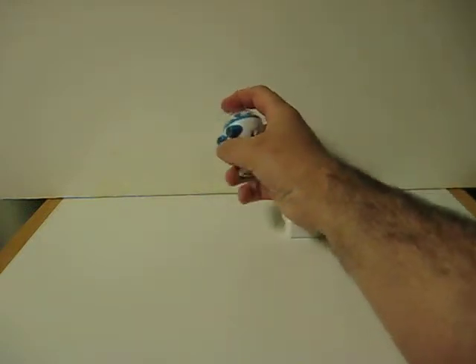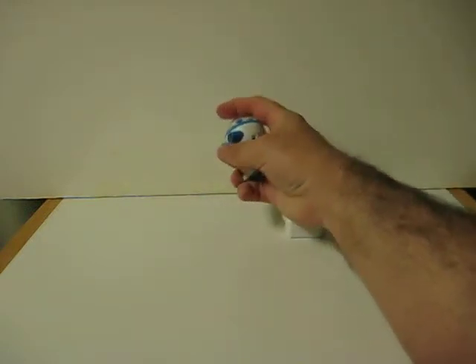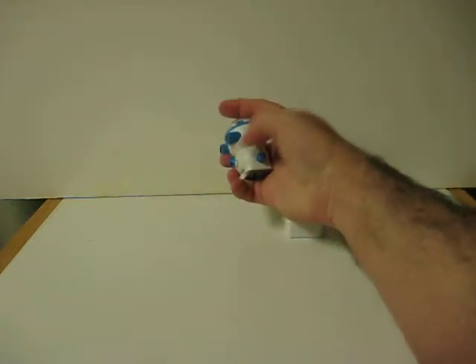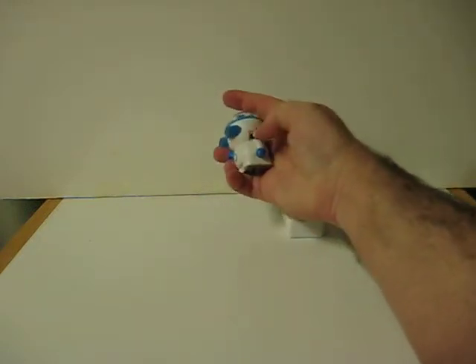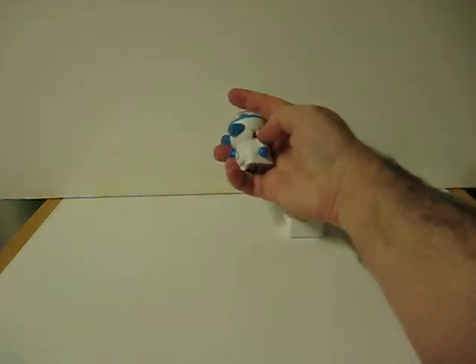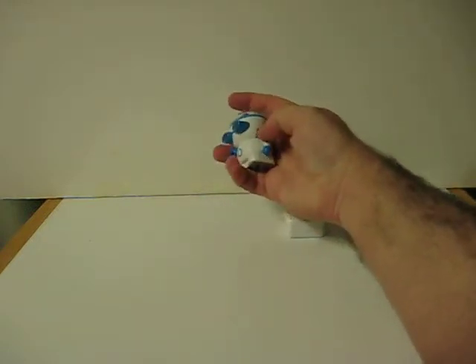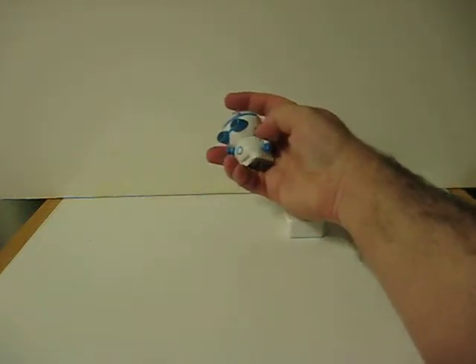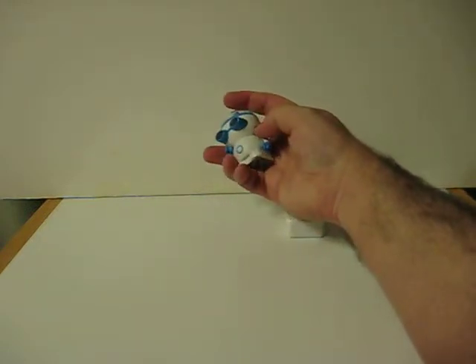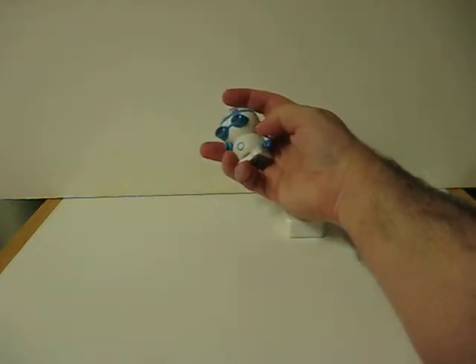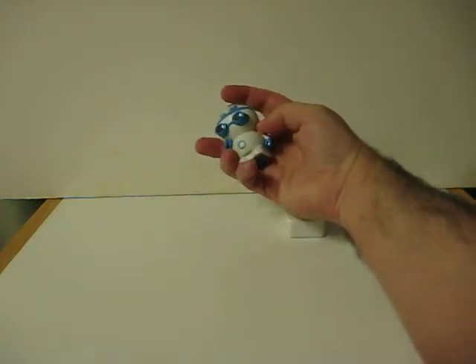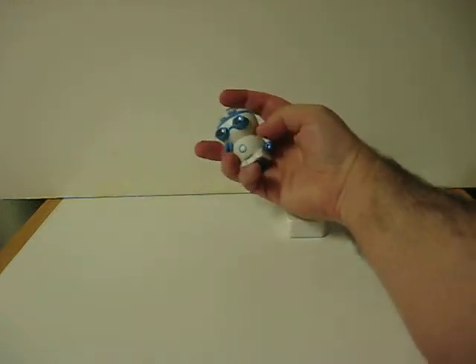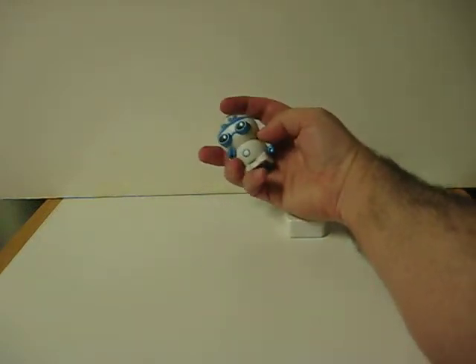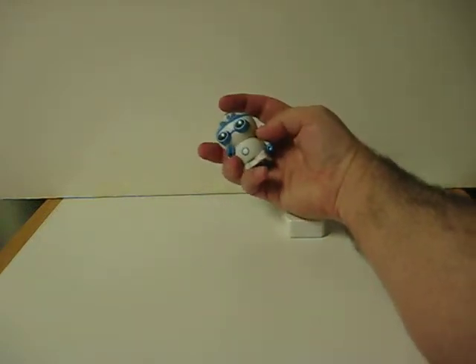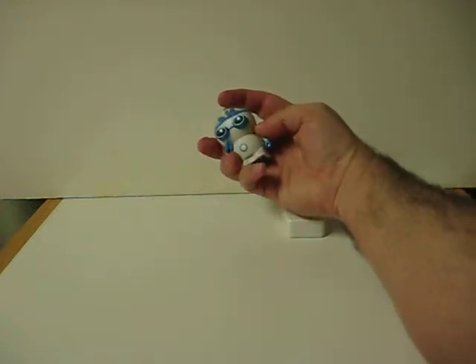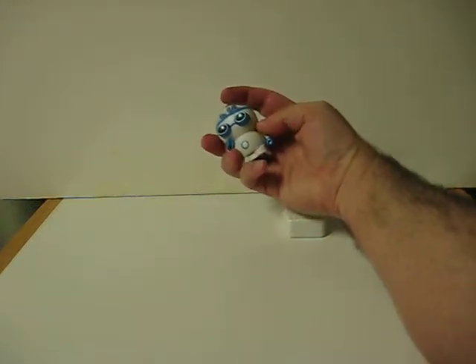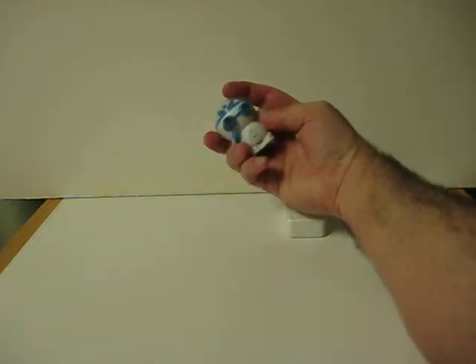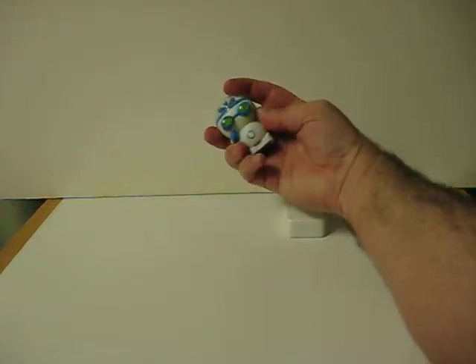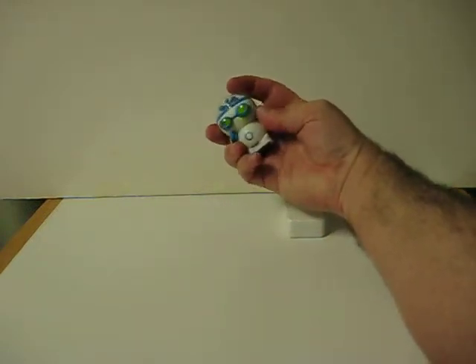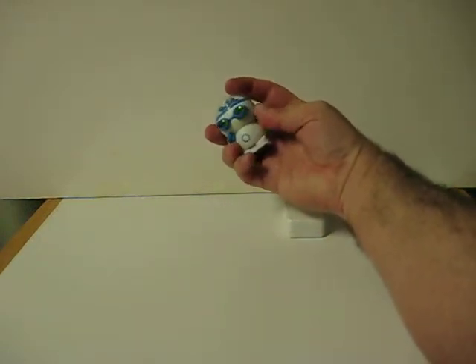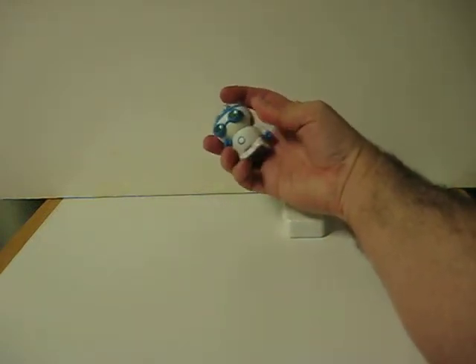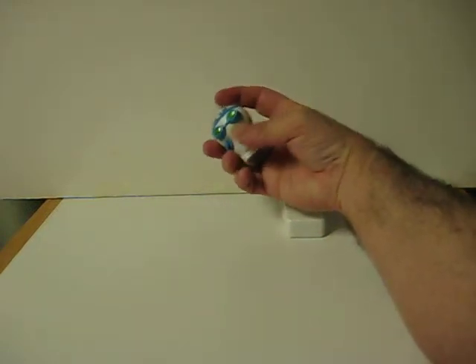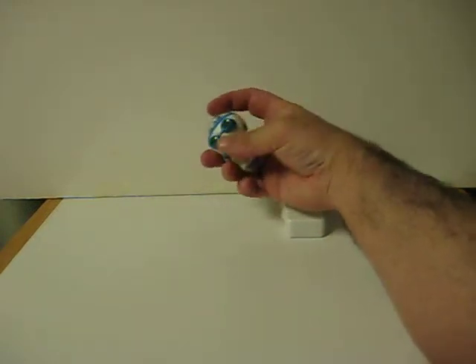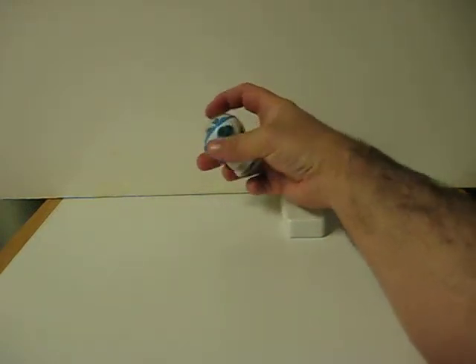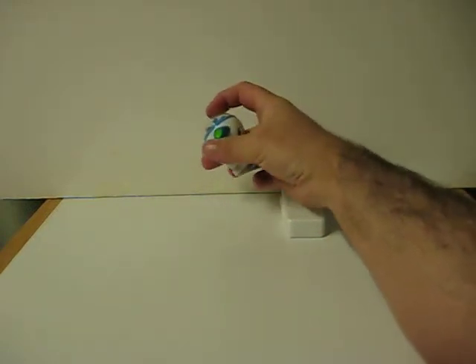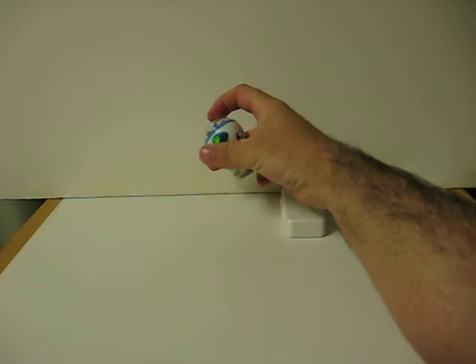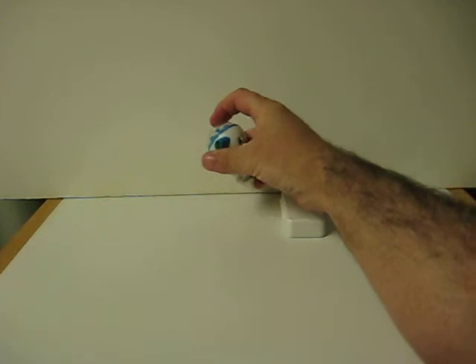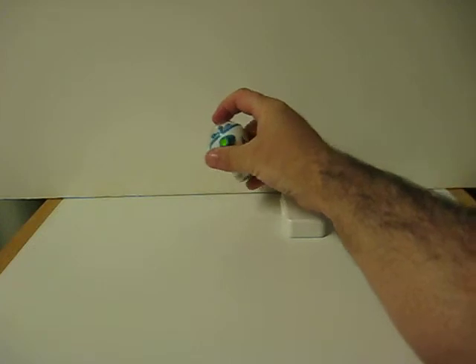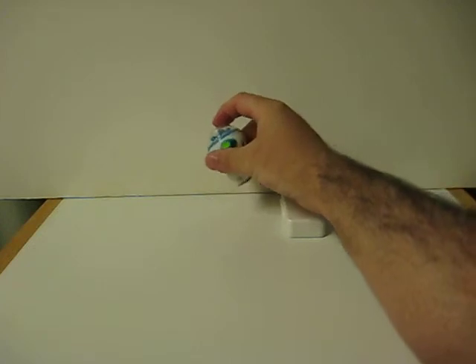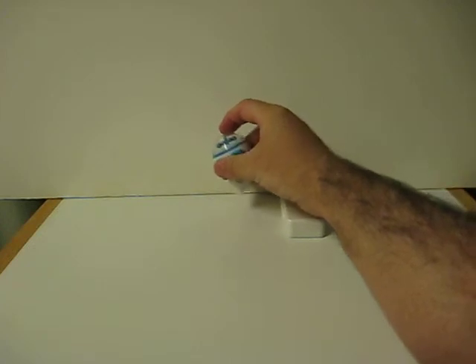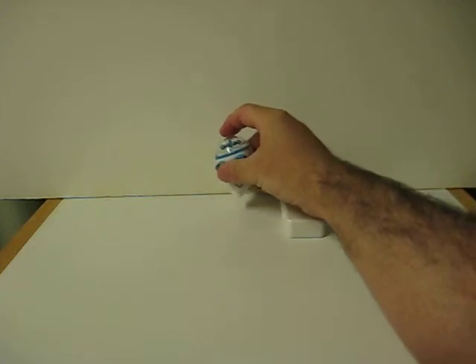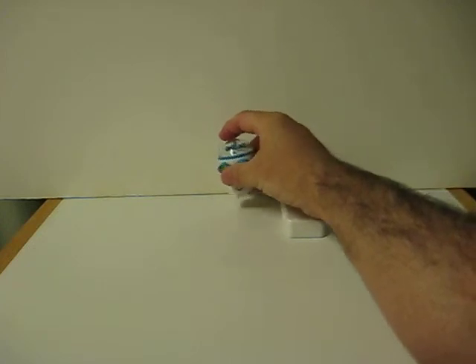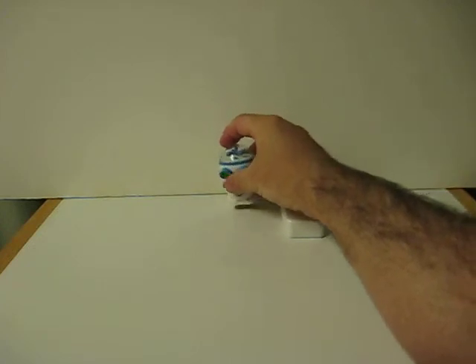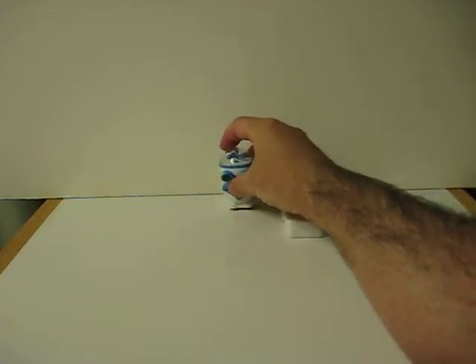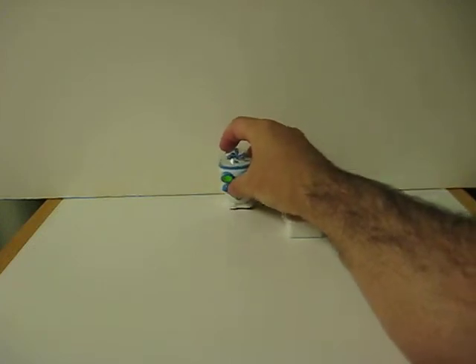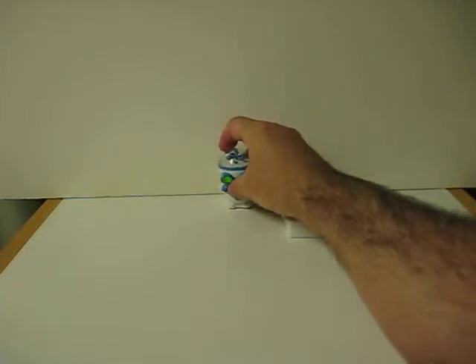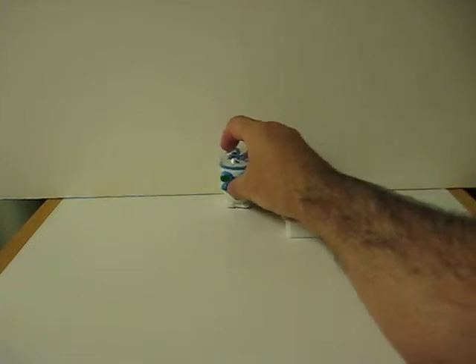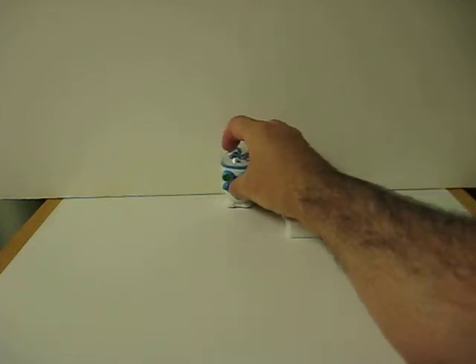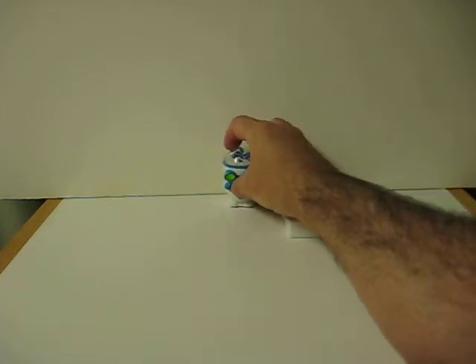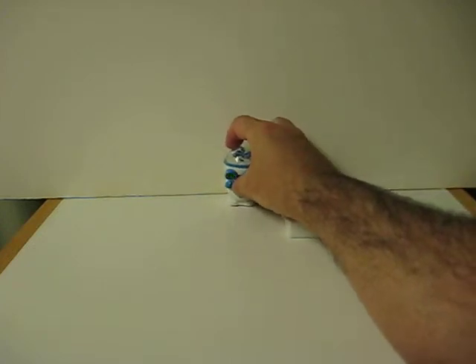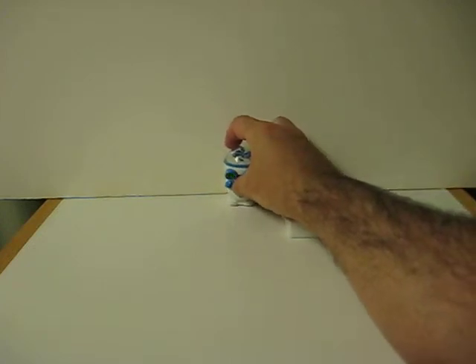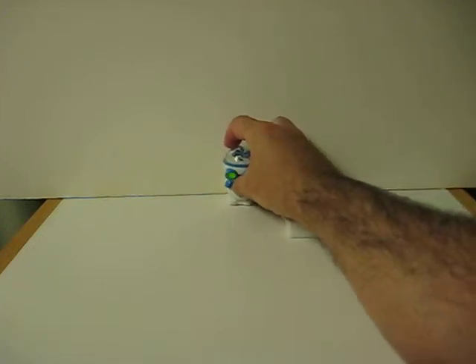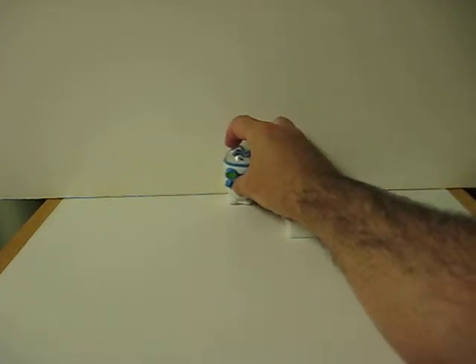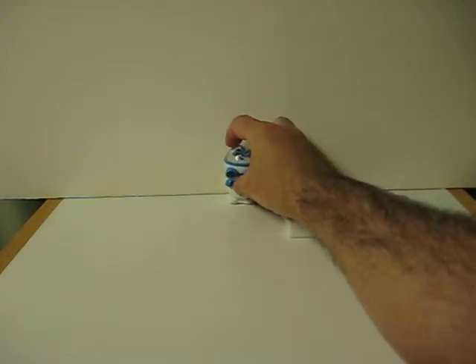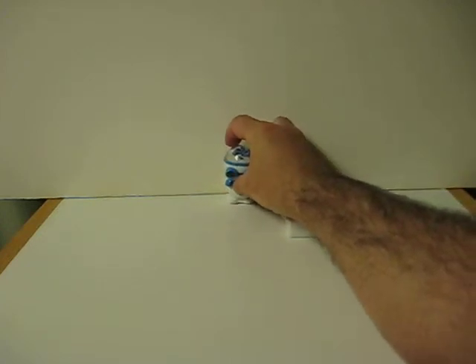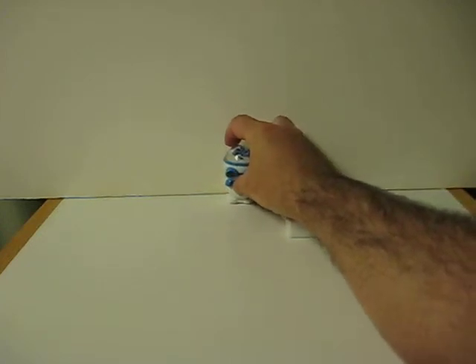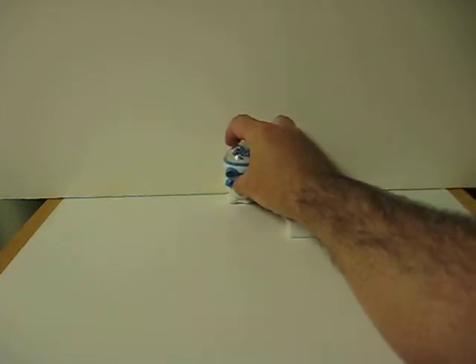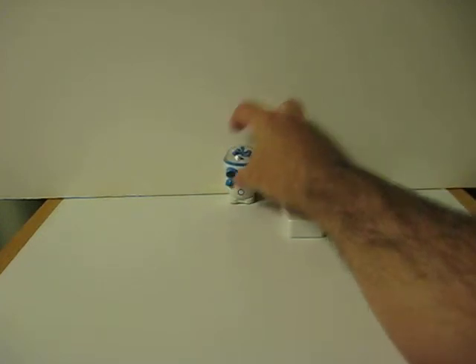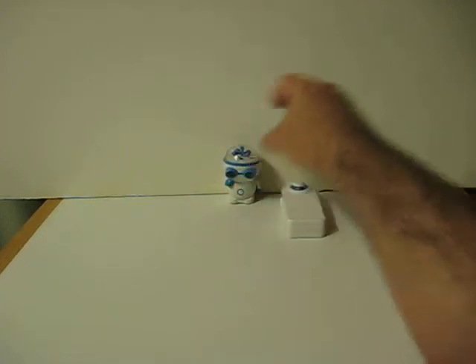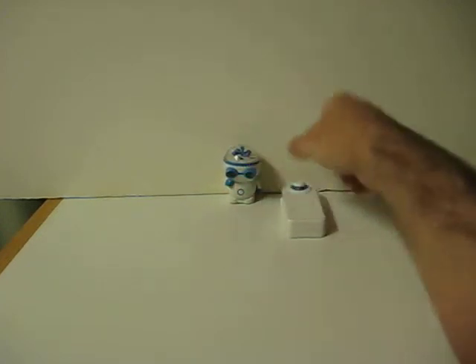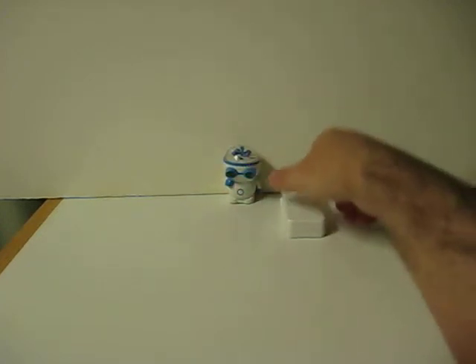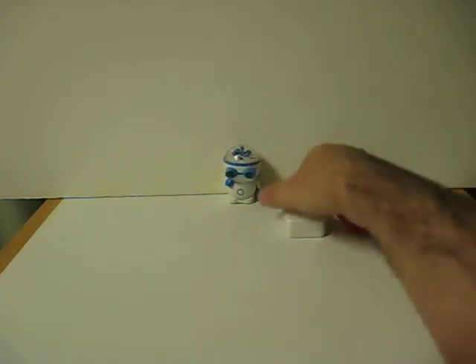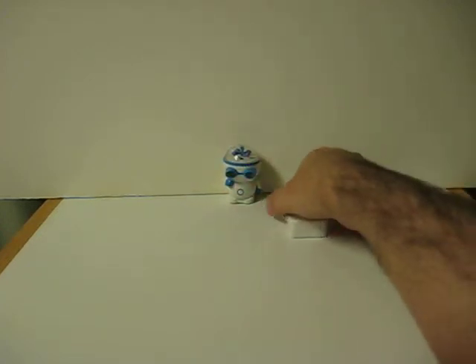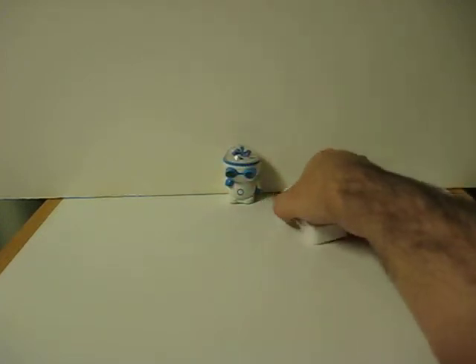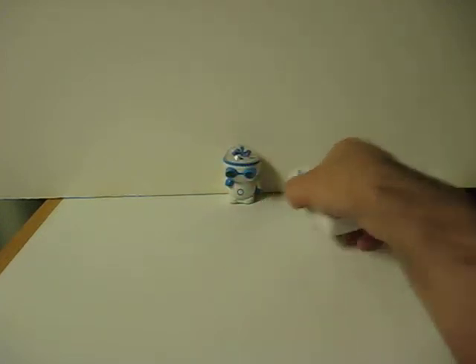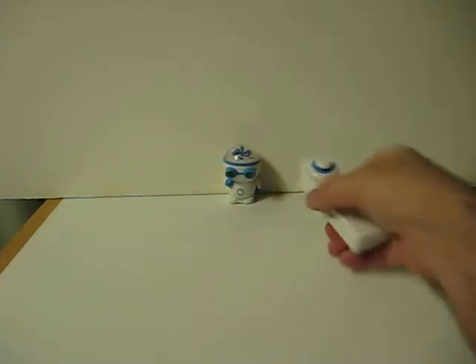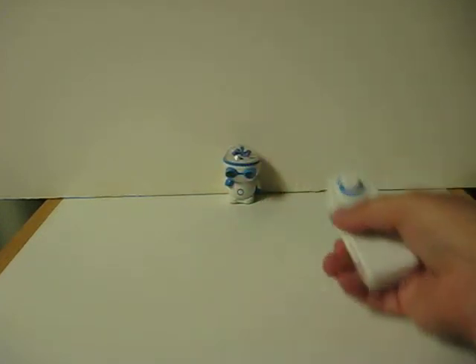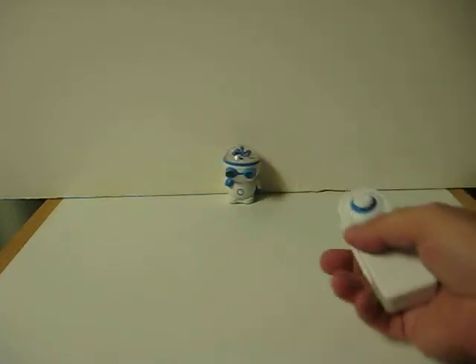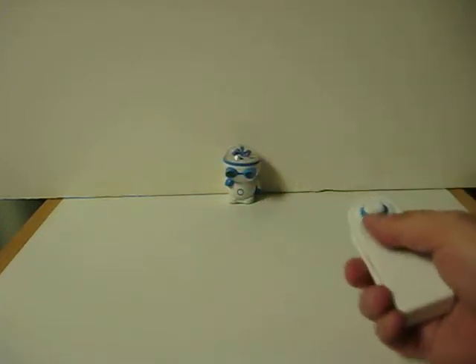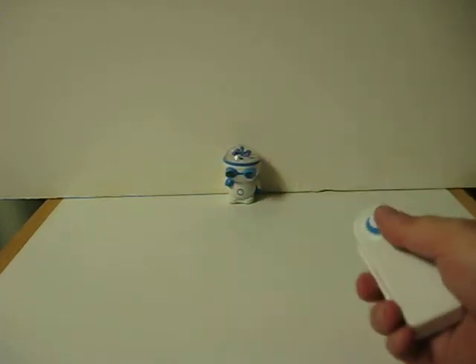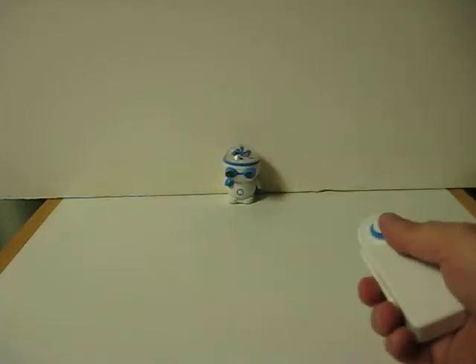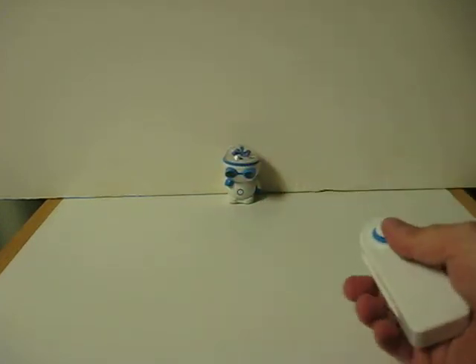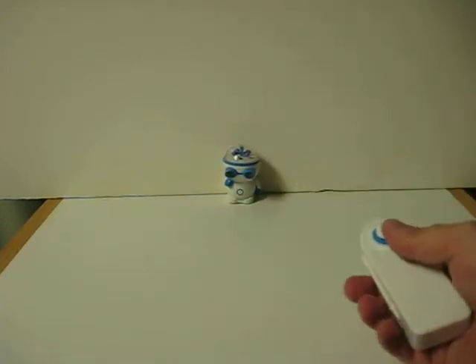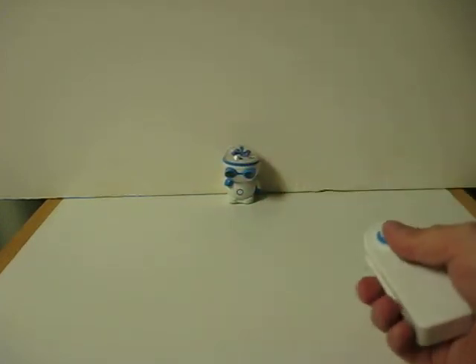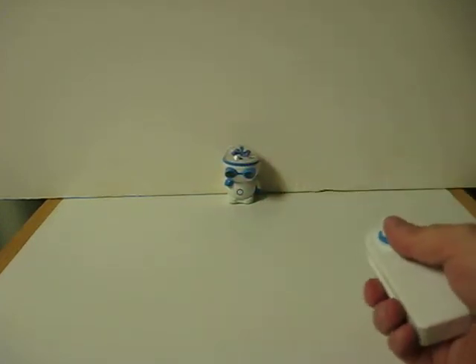So let's switch him on. And here we go. Forward.